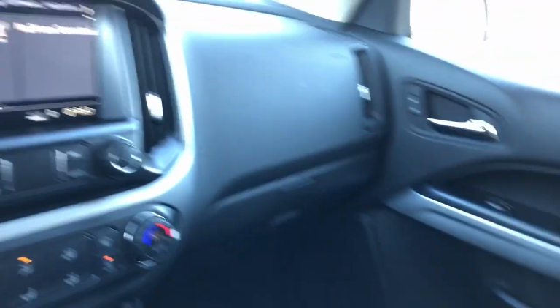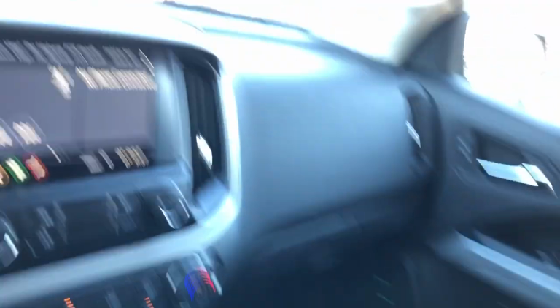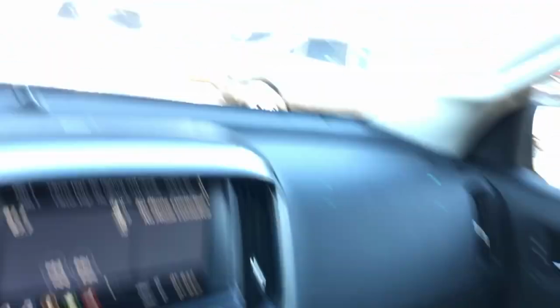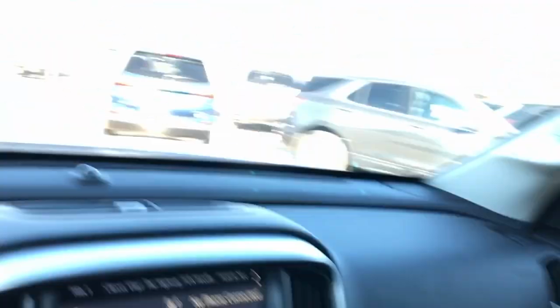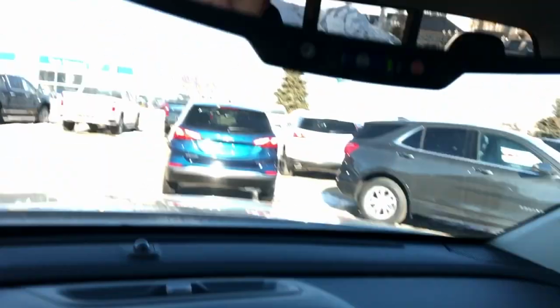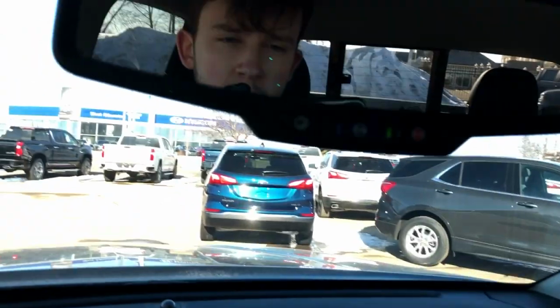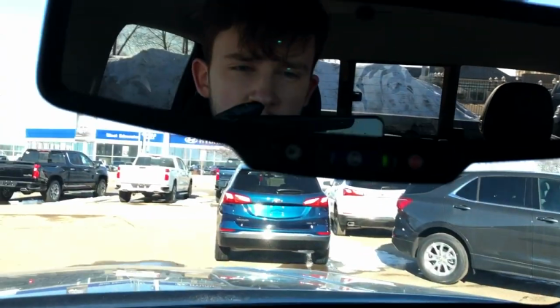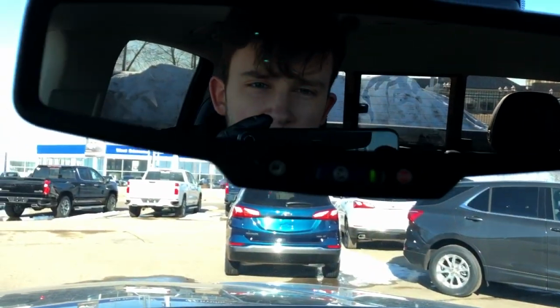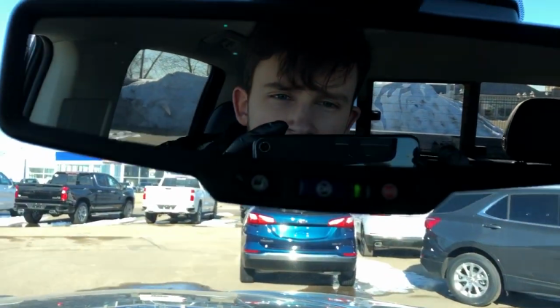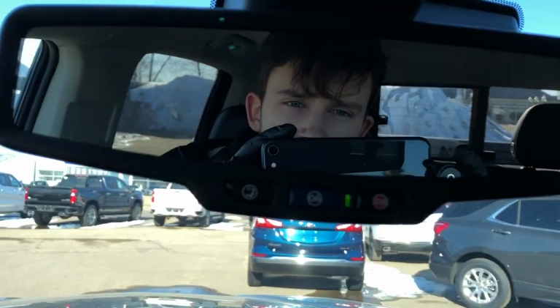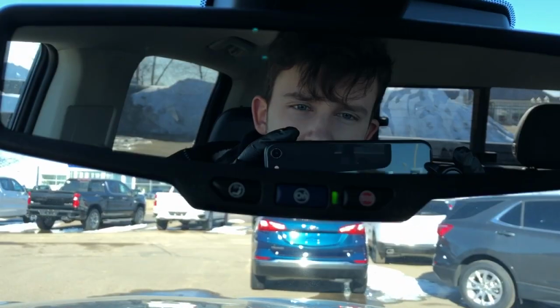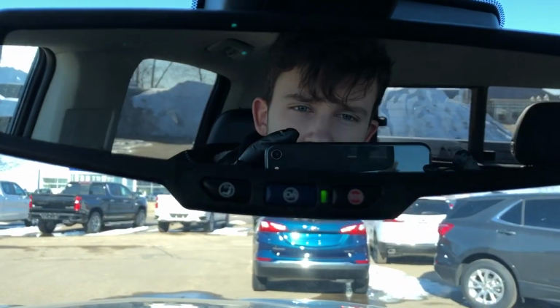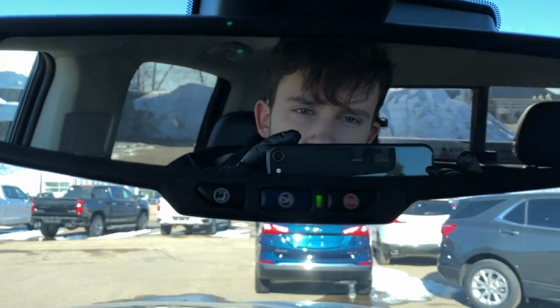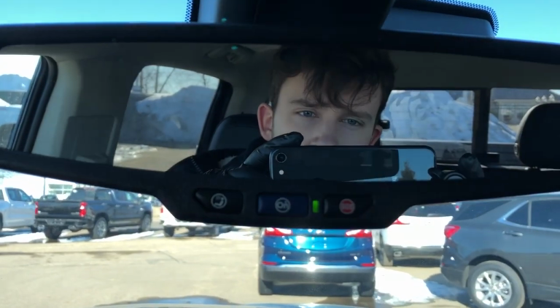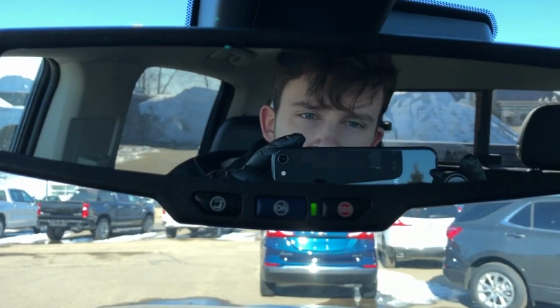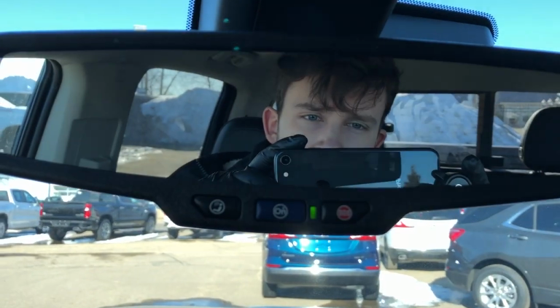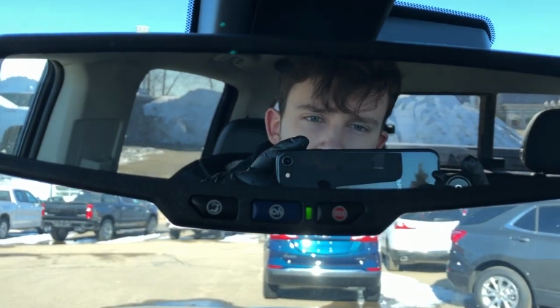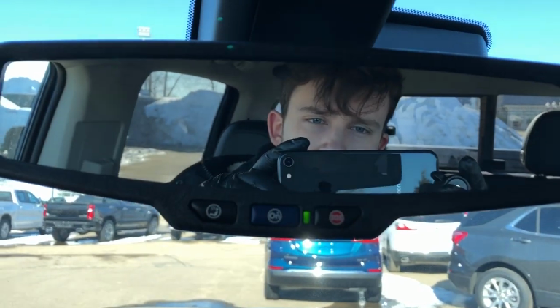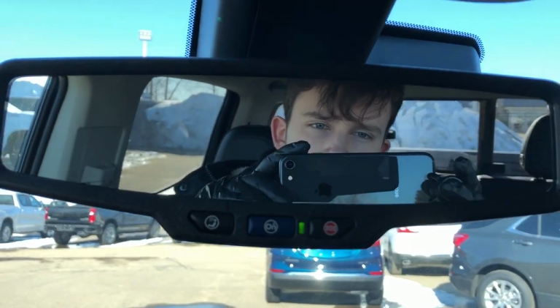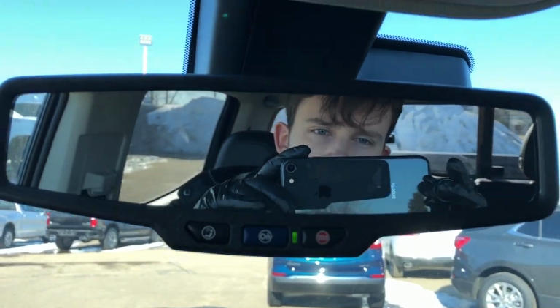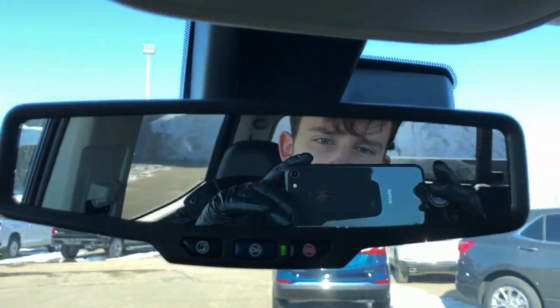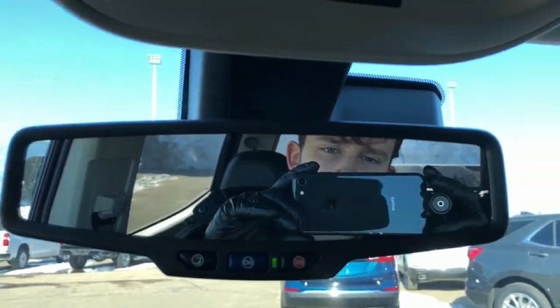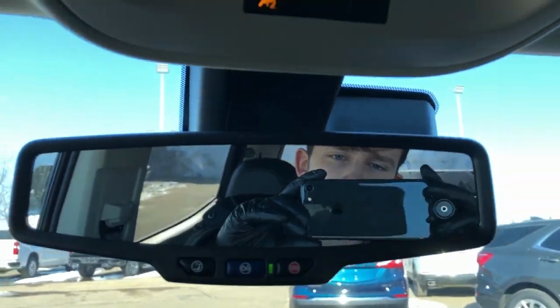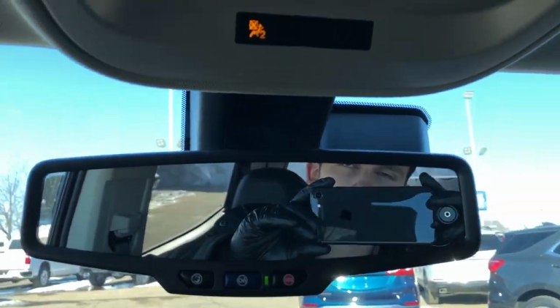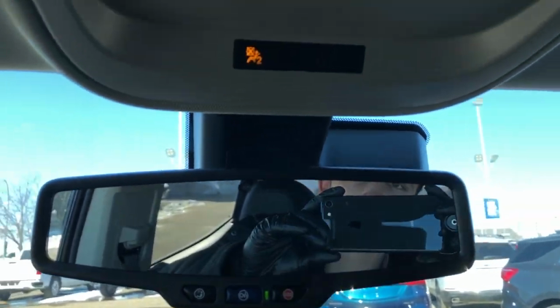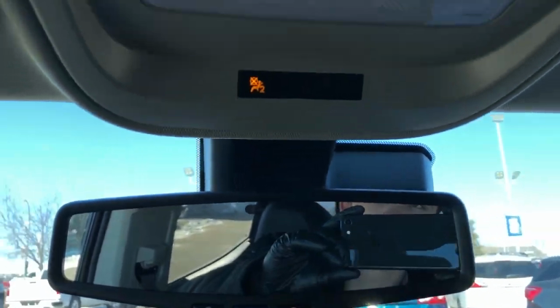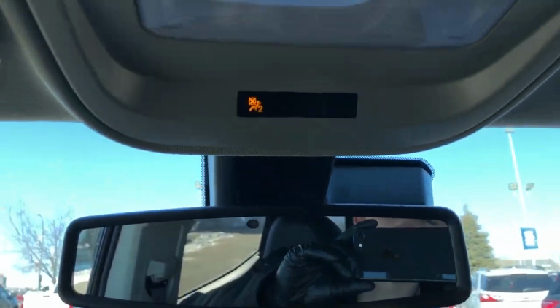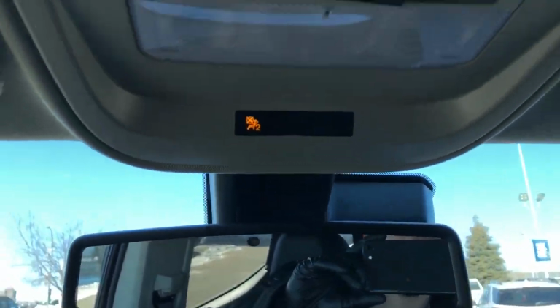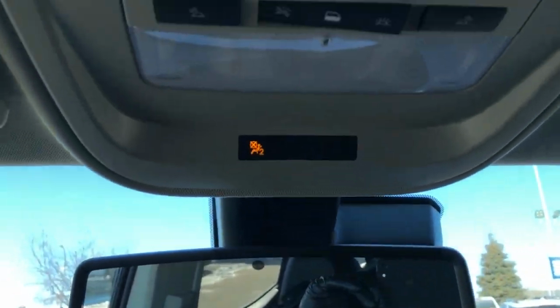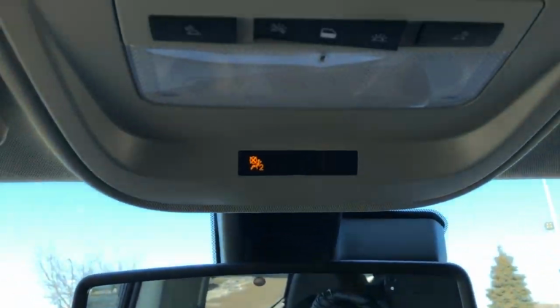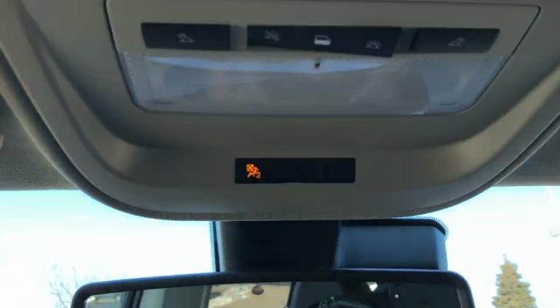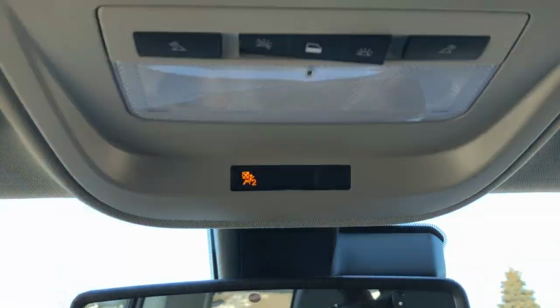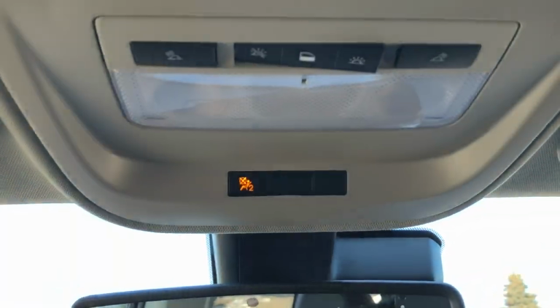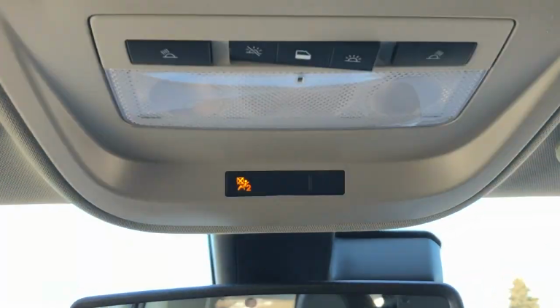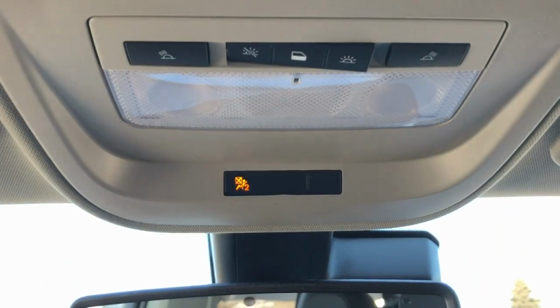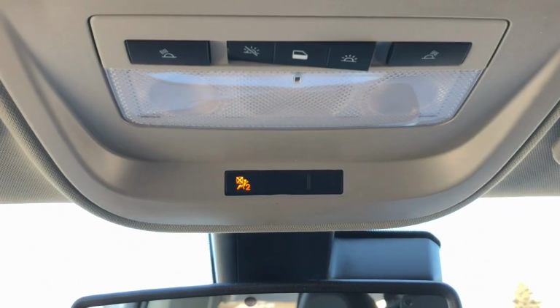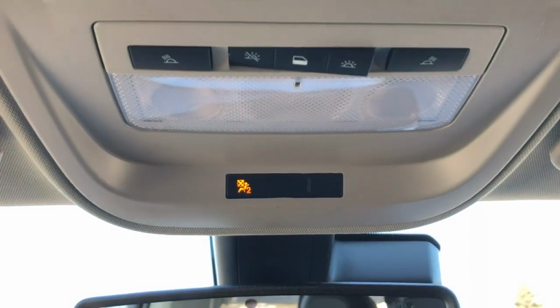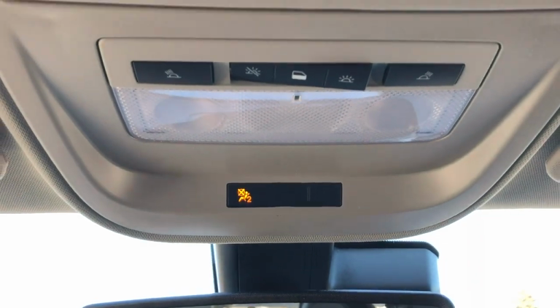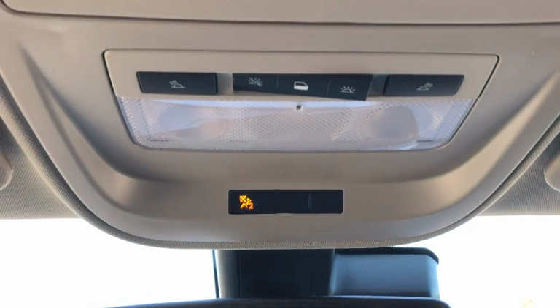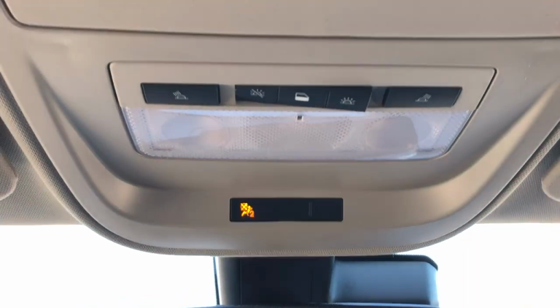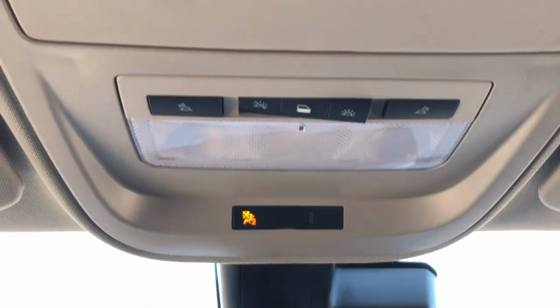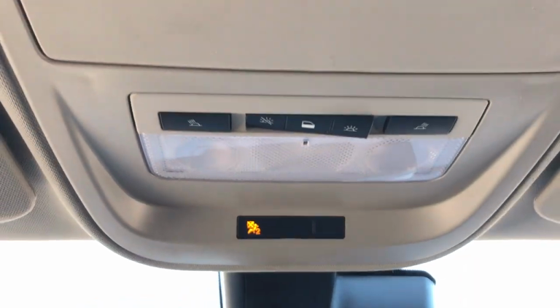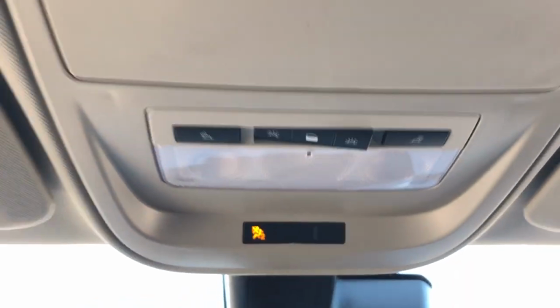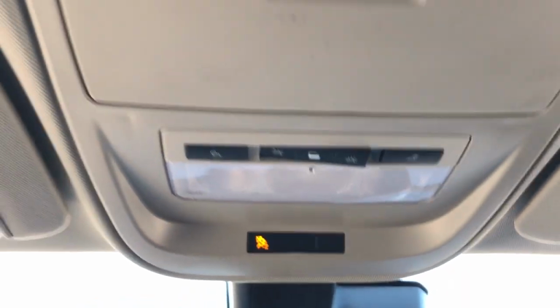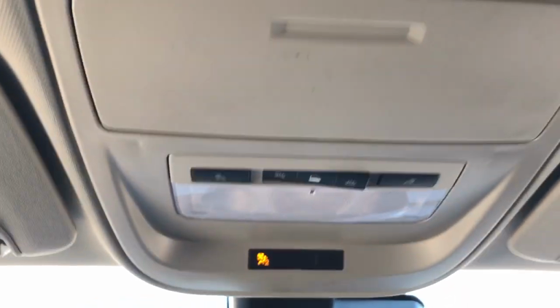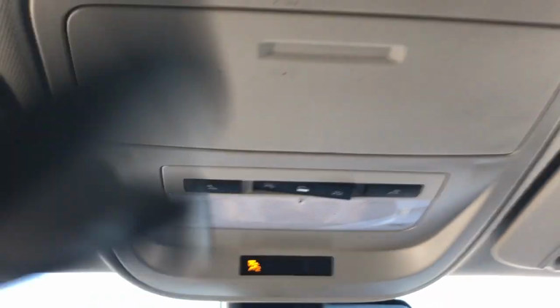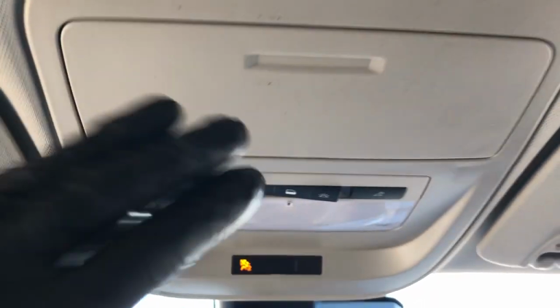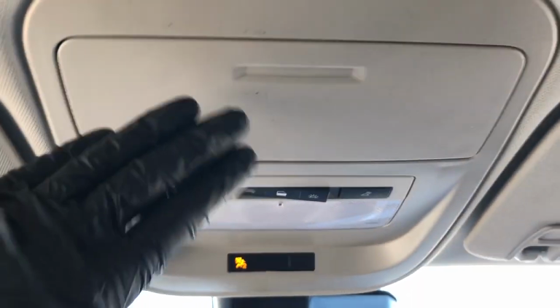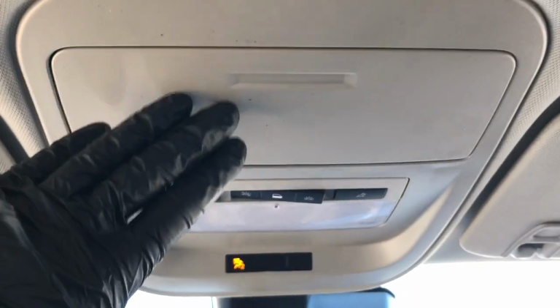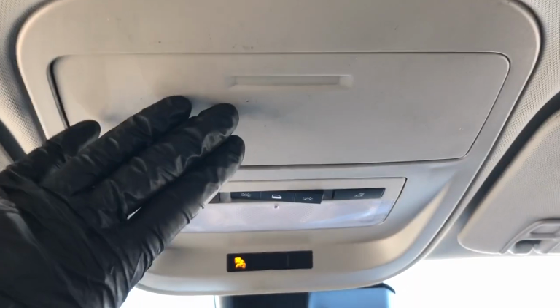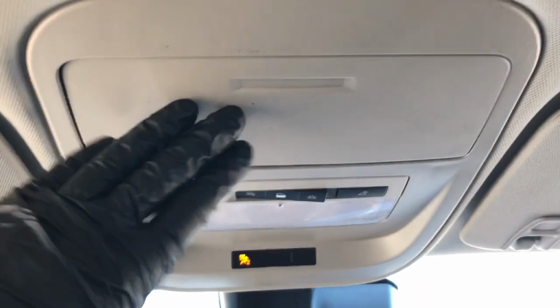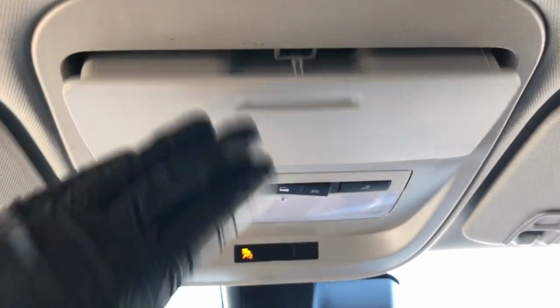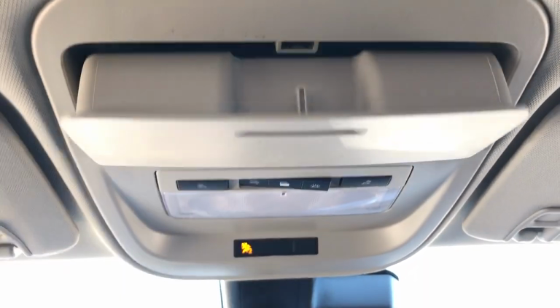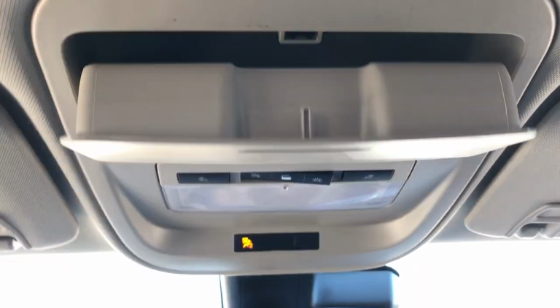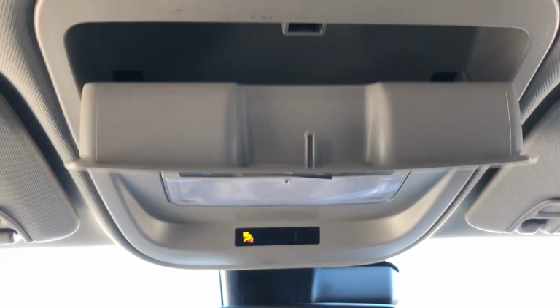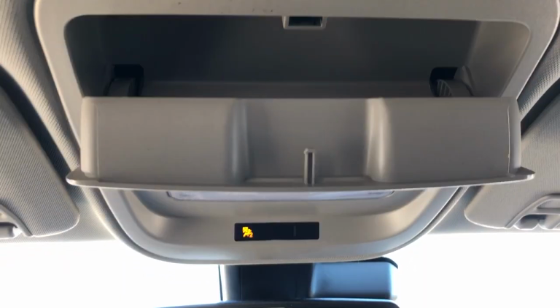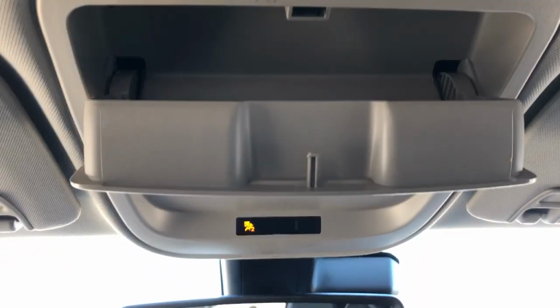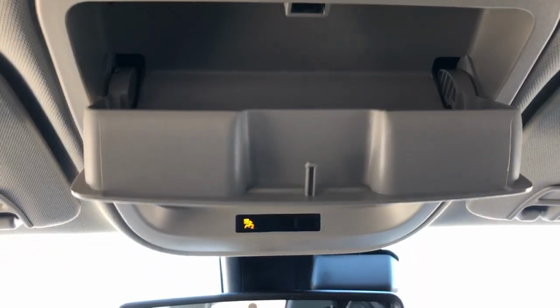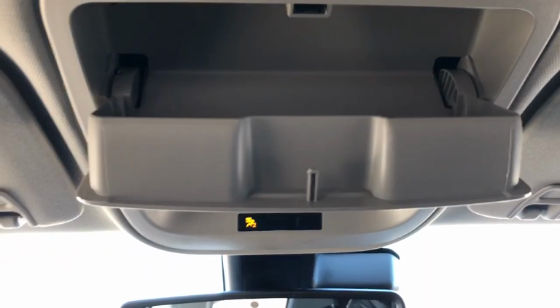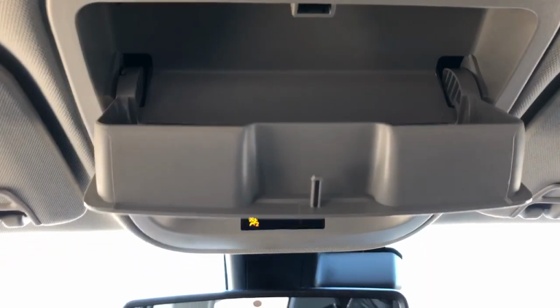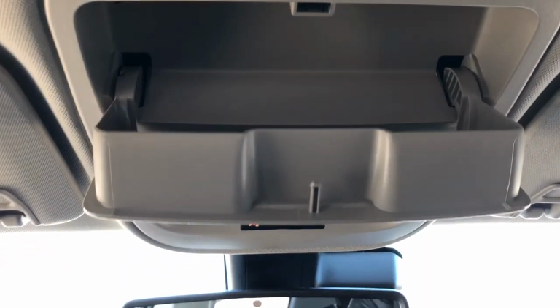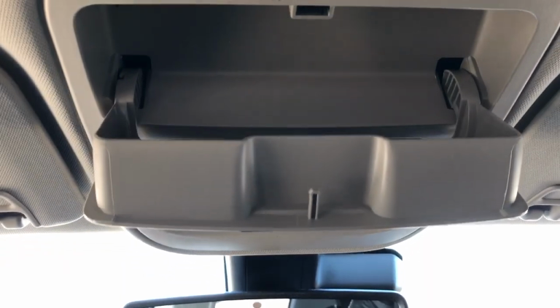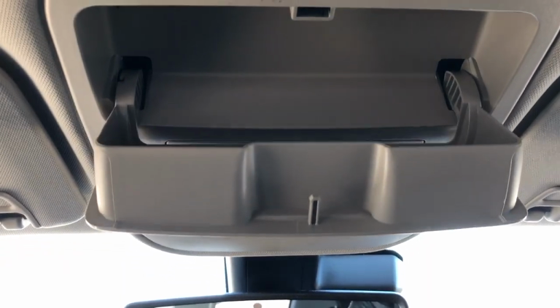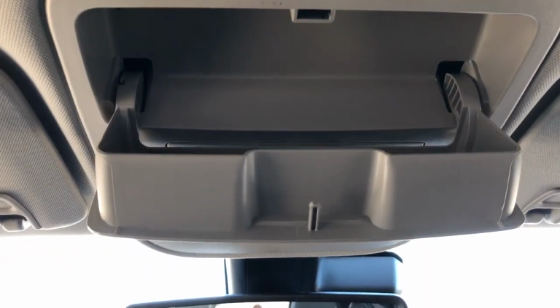On the rearview mirror we have our OnStar controls. Above that we have our dome lights and dome light settings, as well as our sunglass holder.